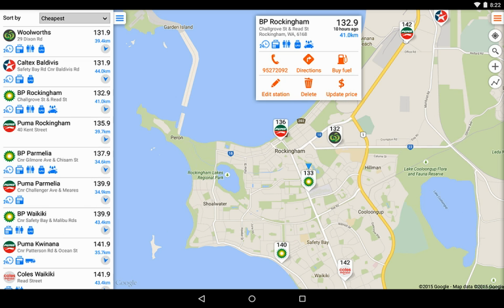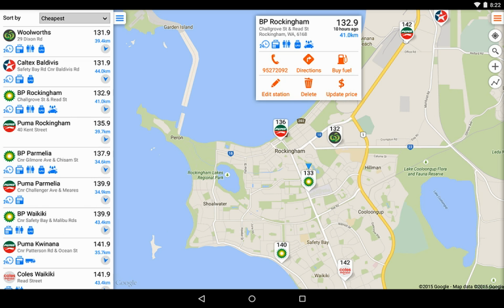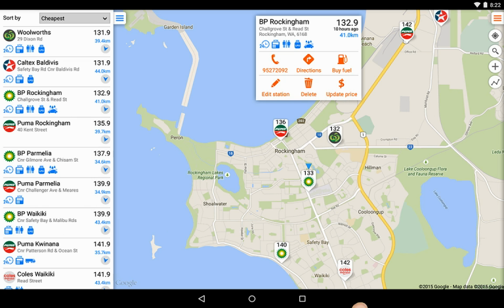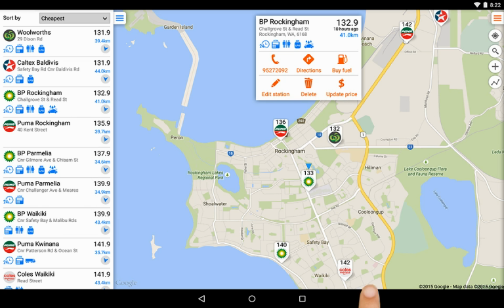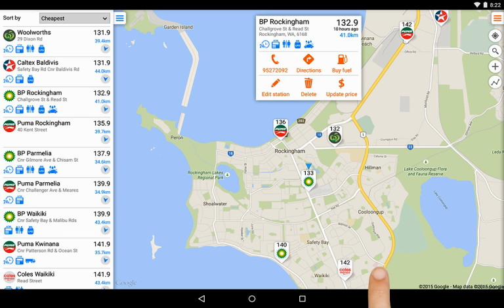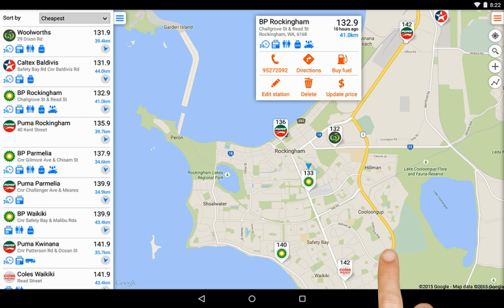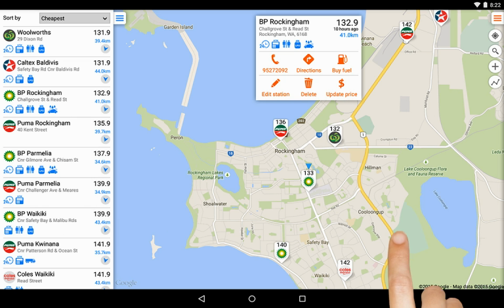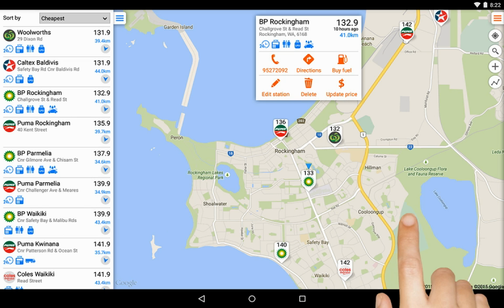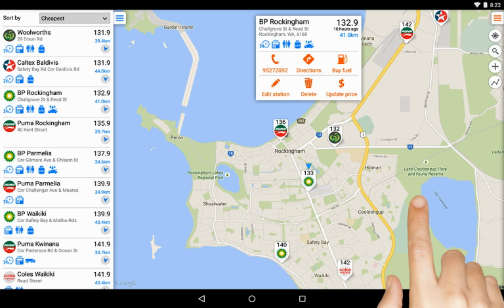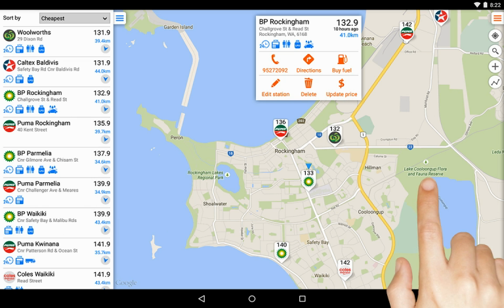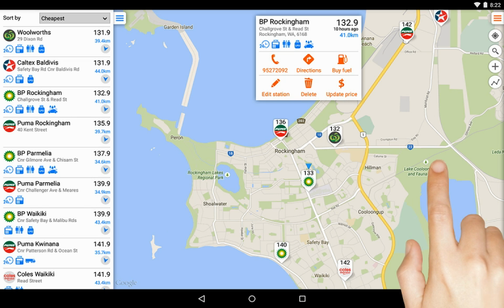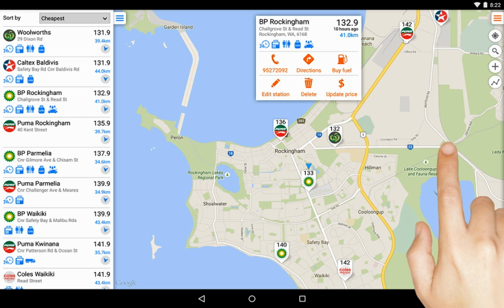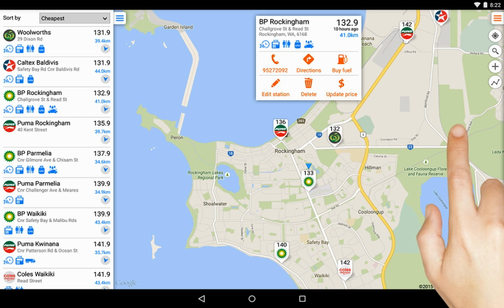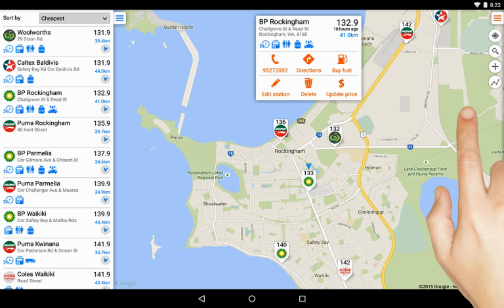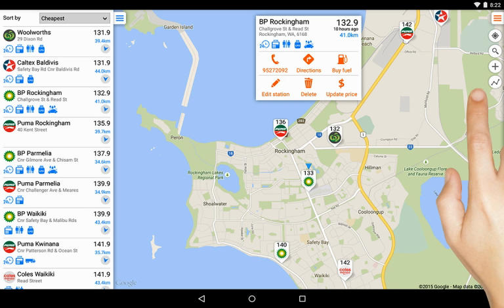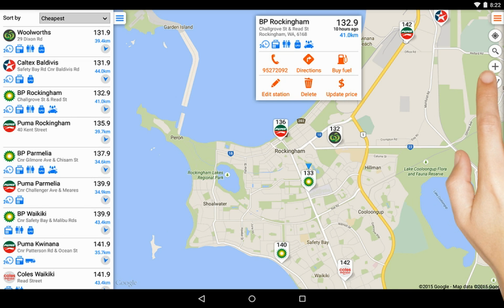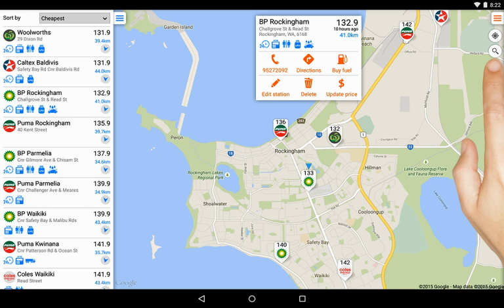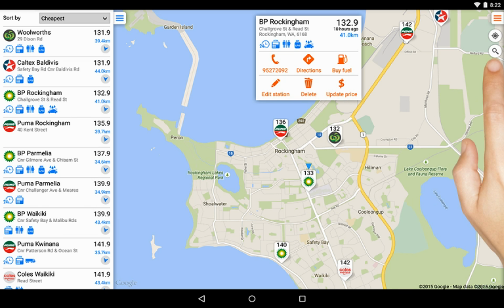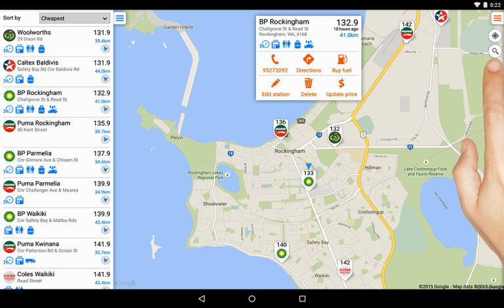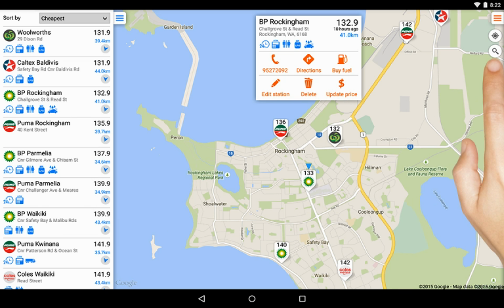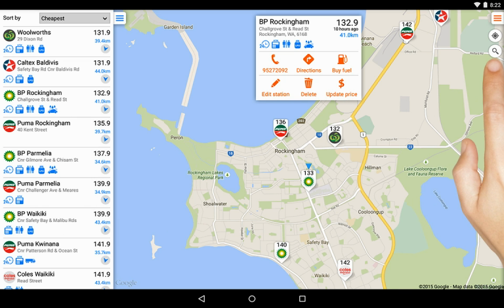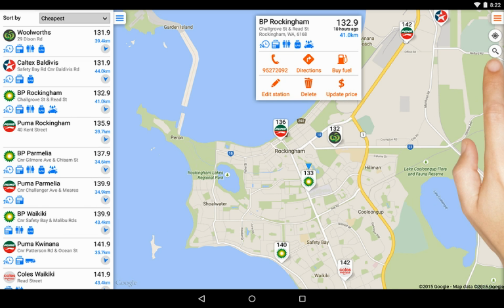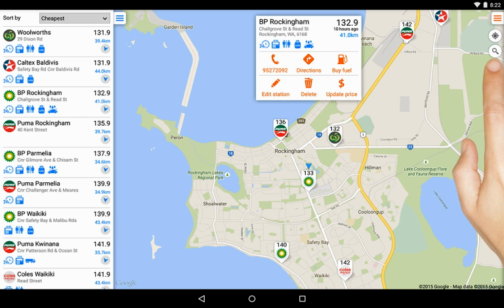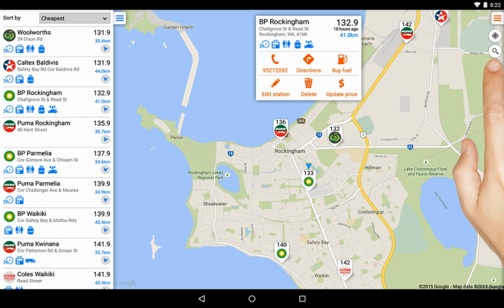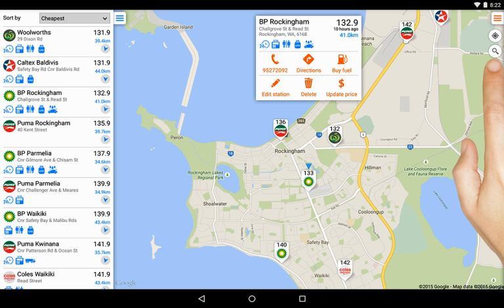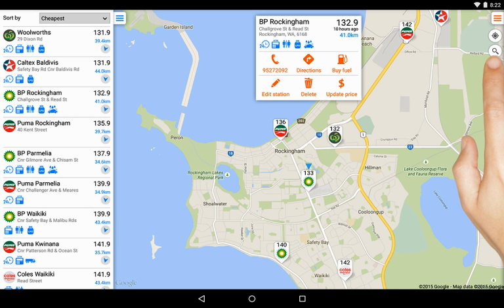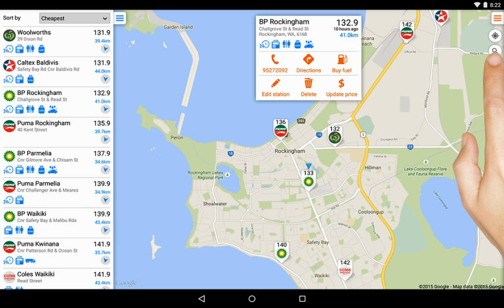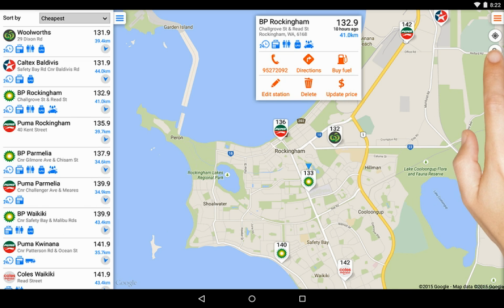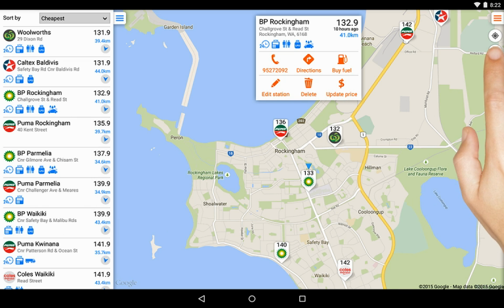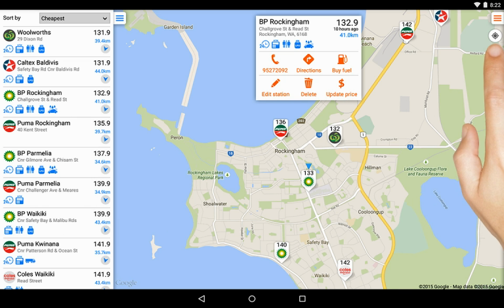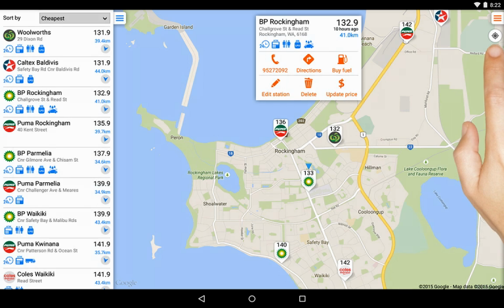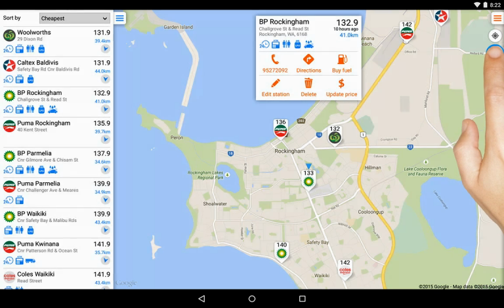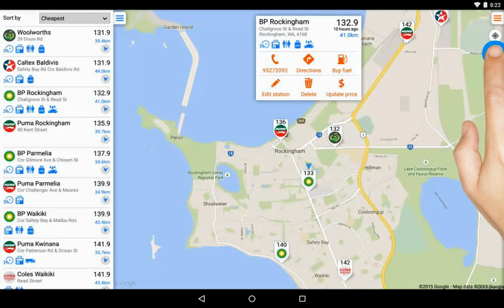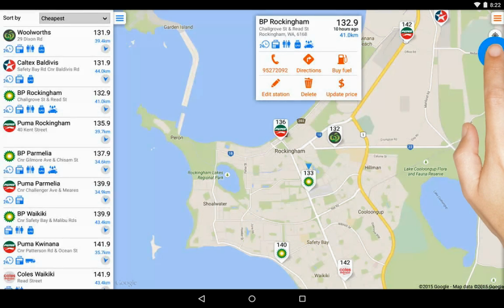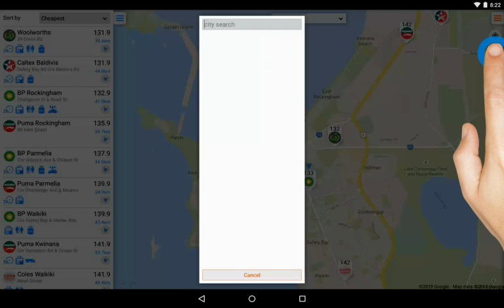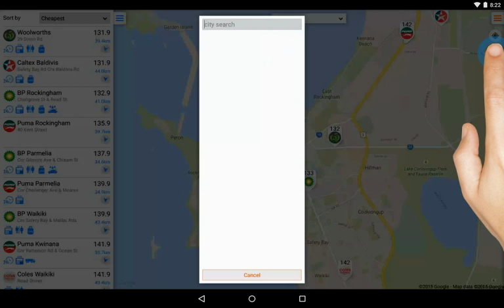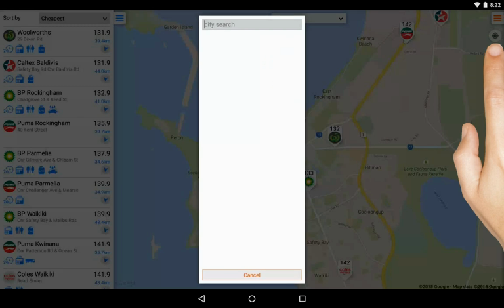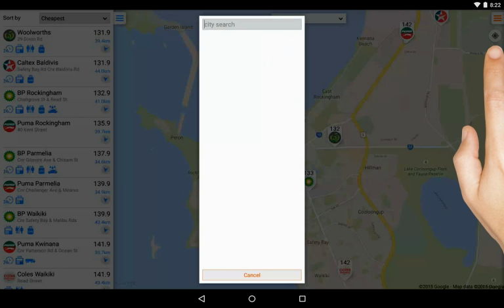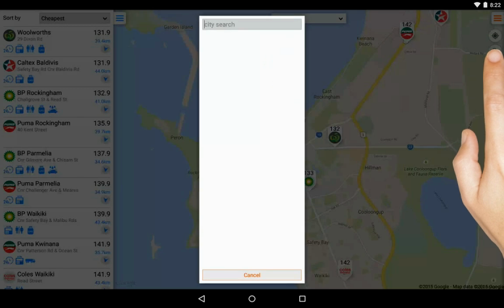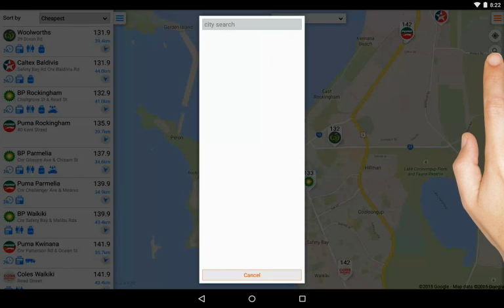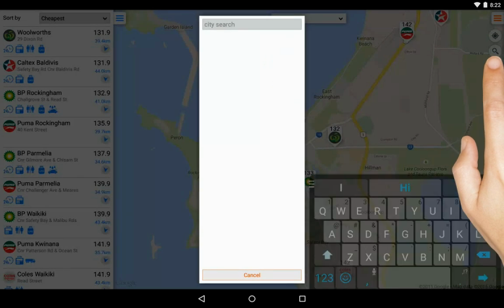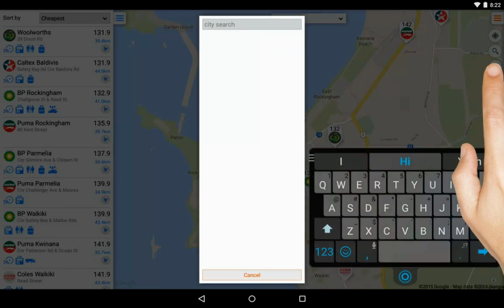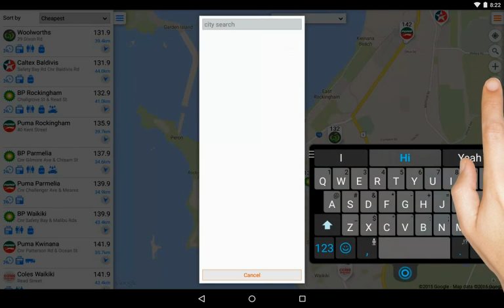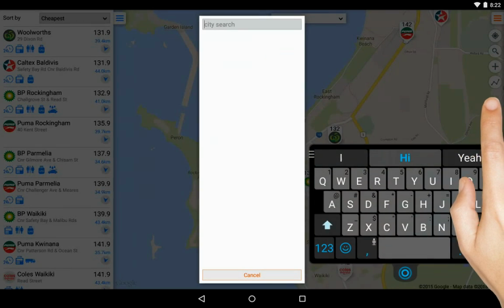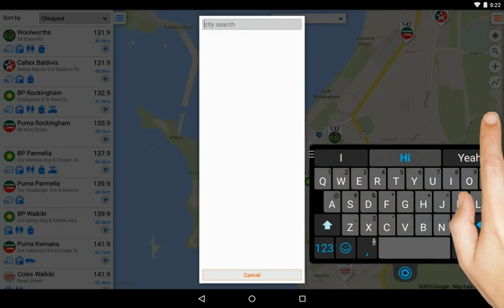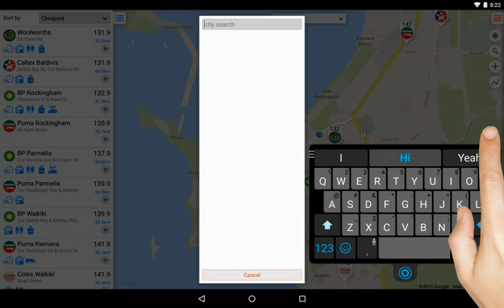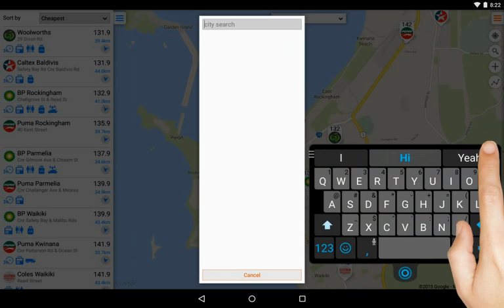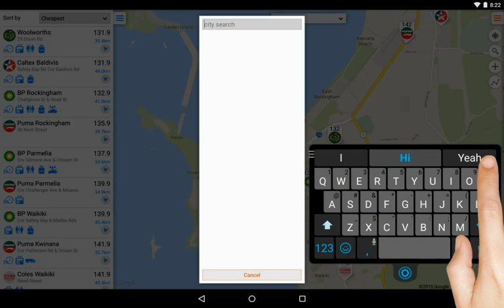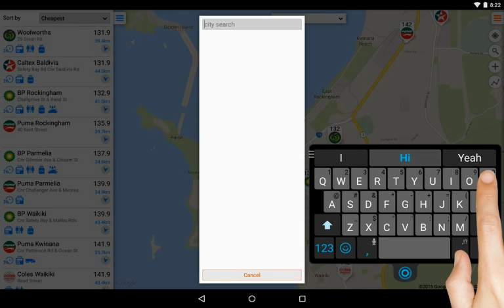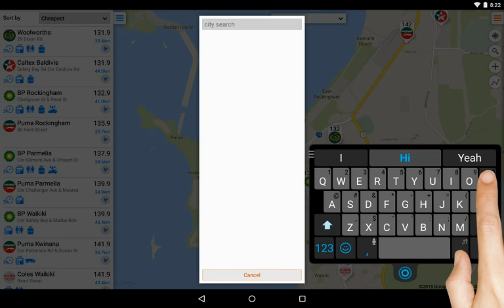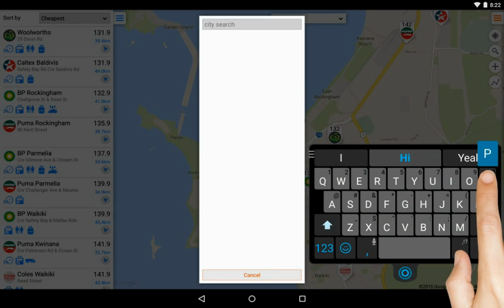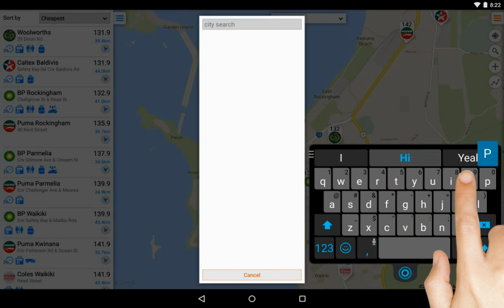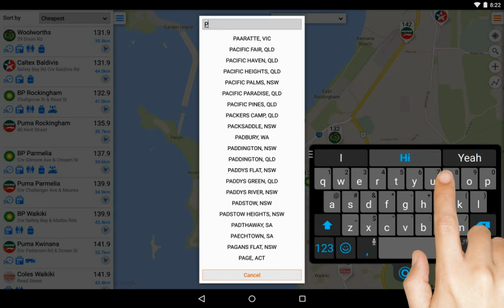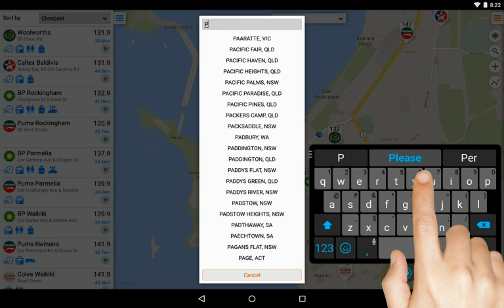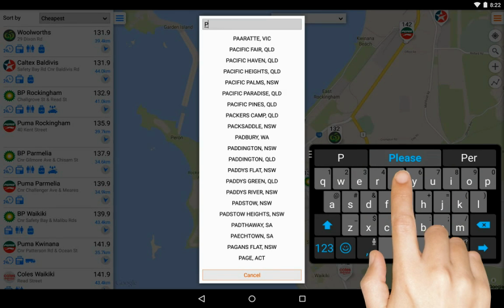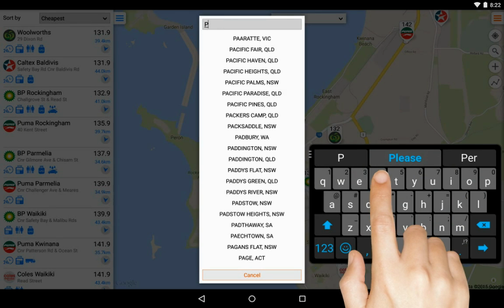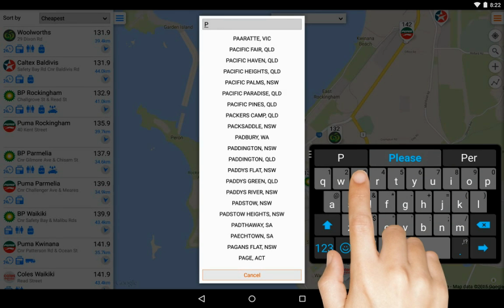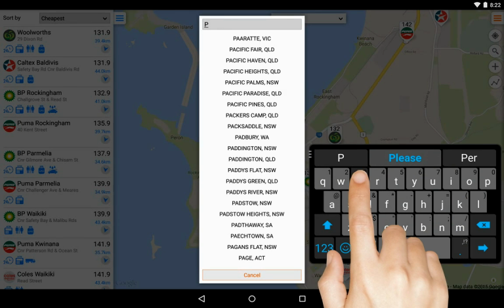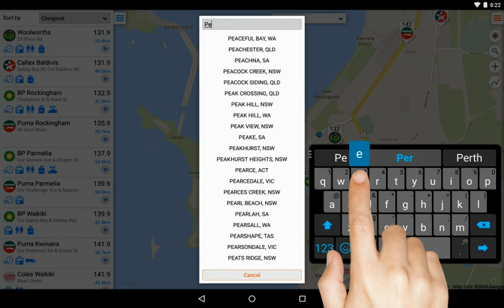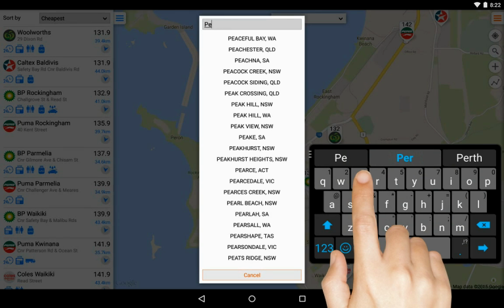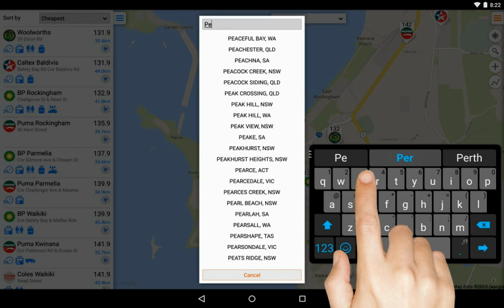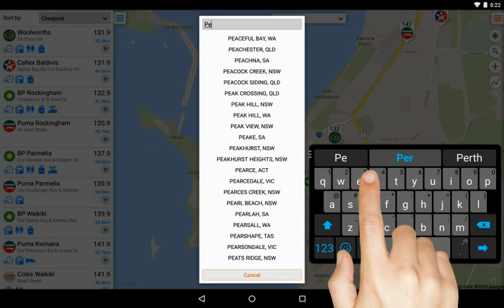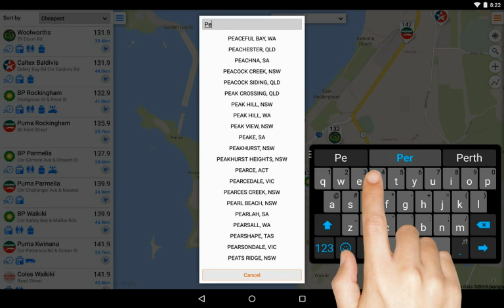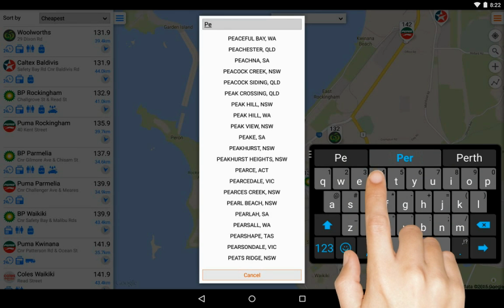You can use the magnifying glass to perform a city search. Enter the name, then tap the result.